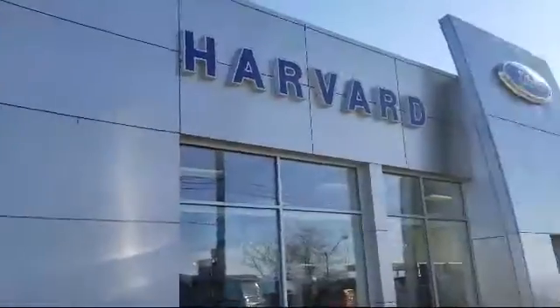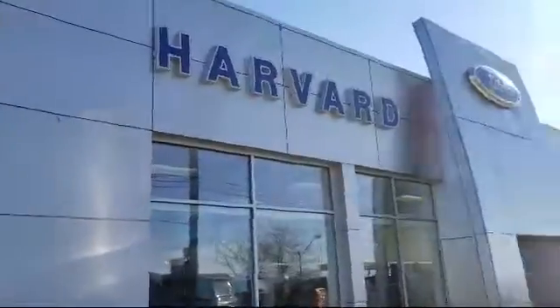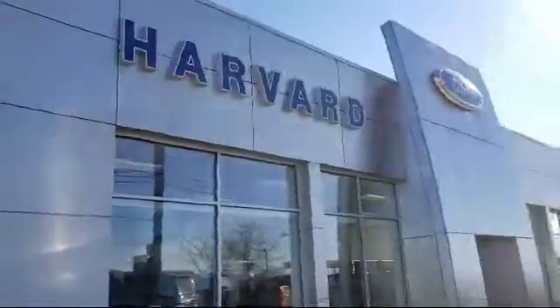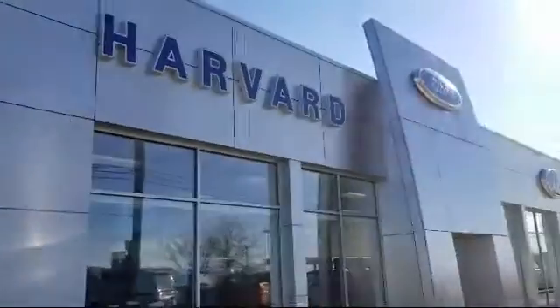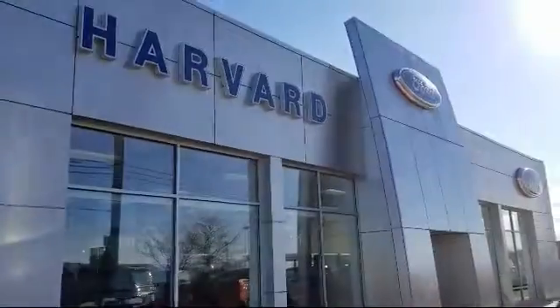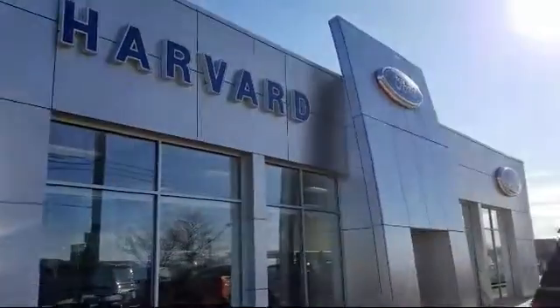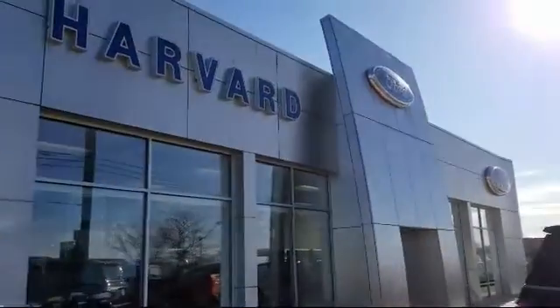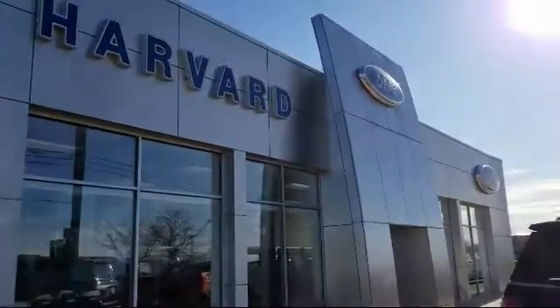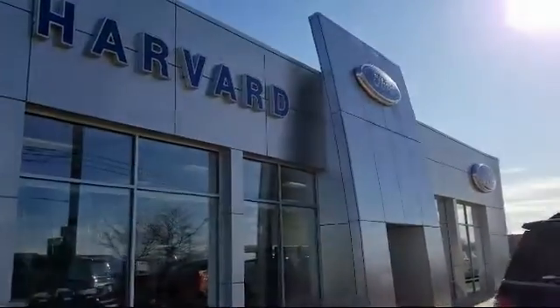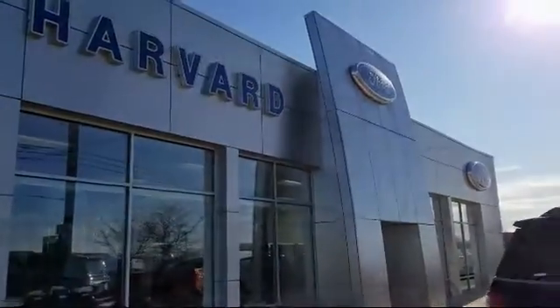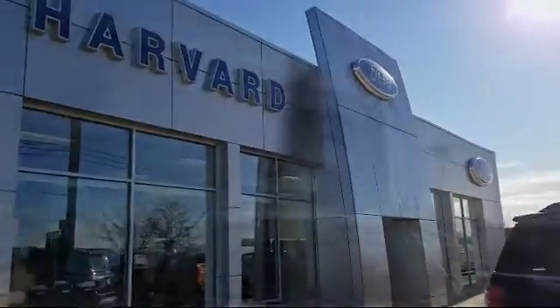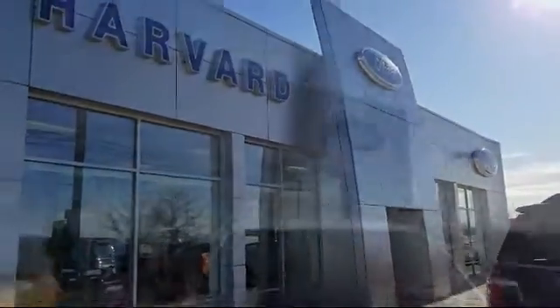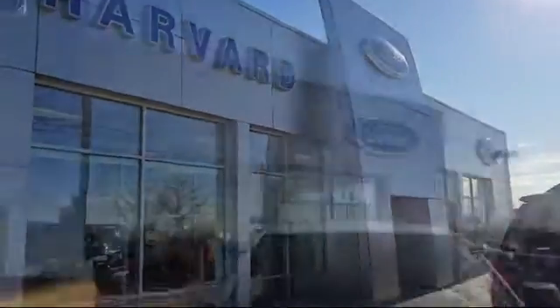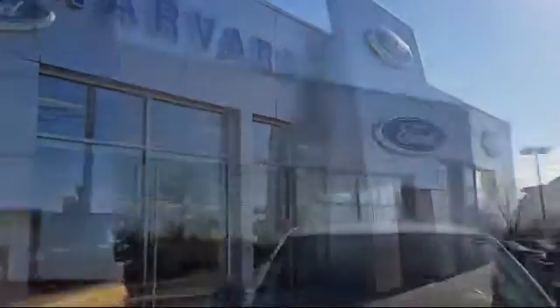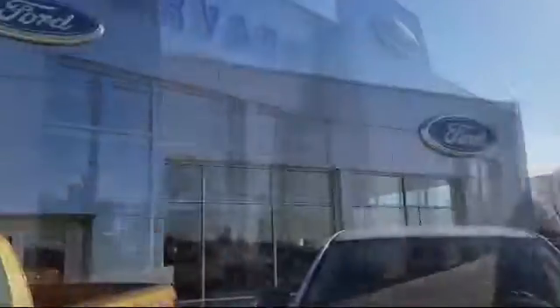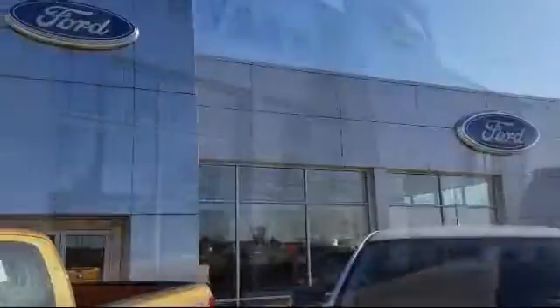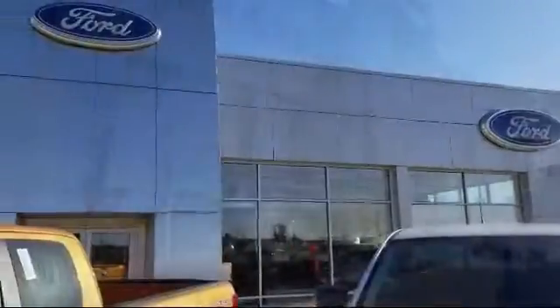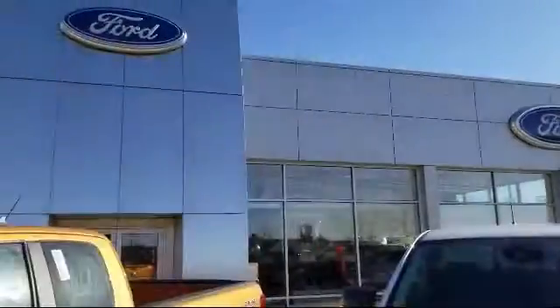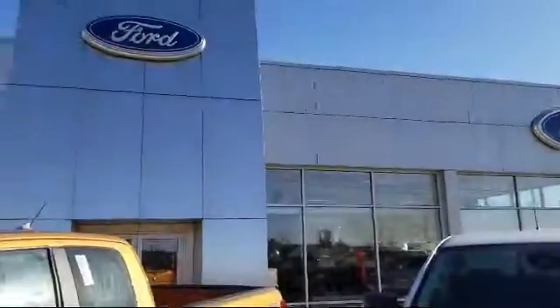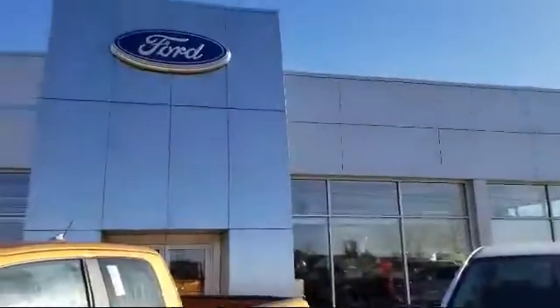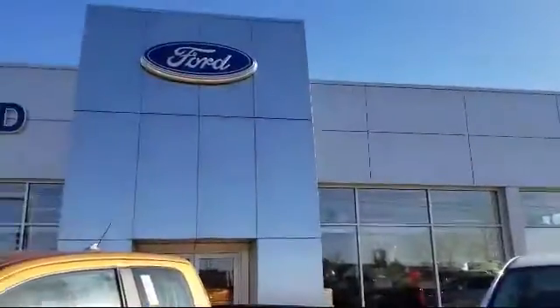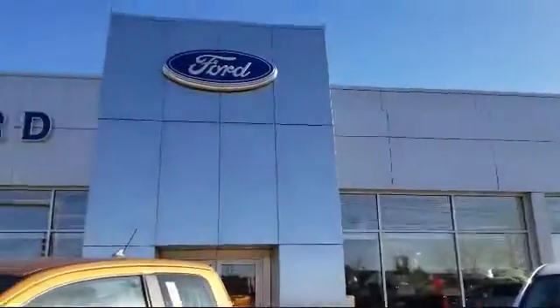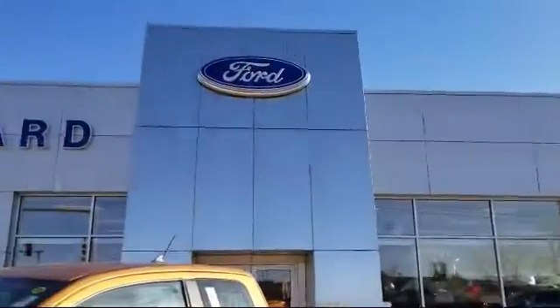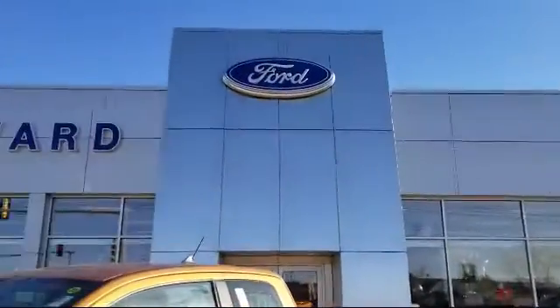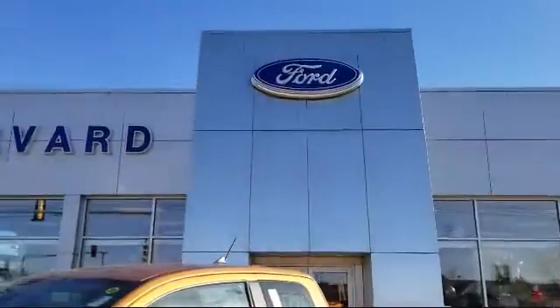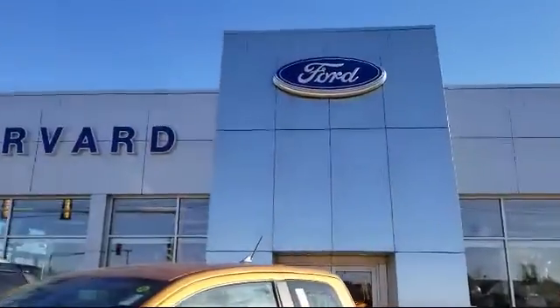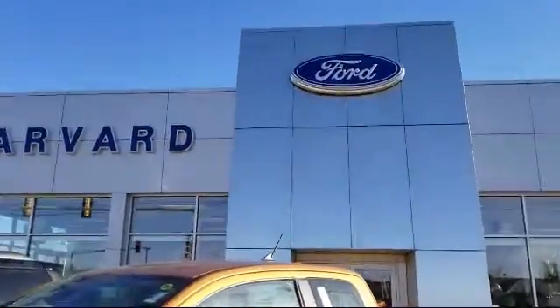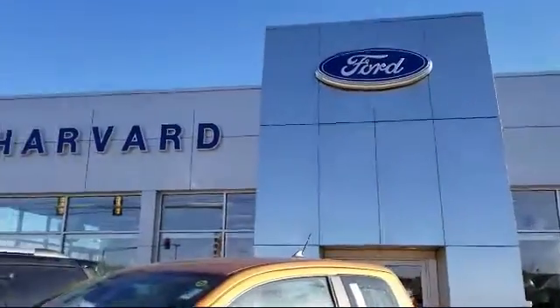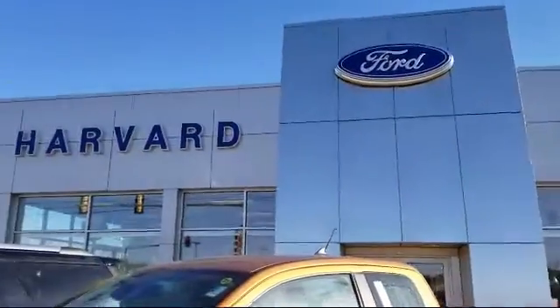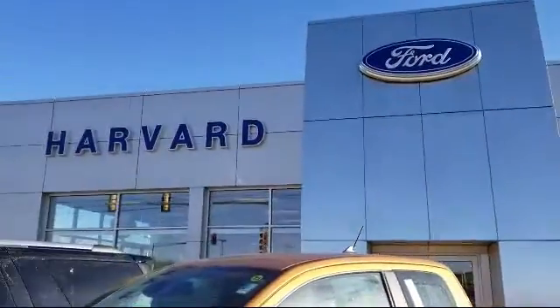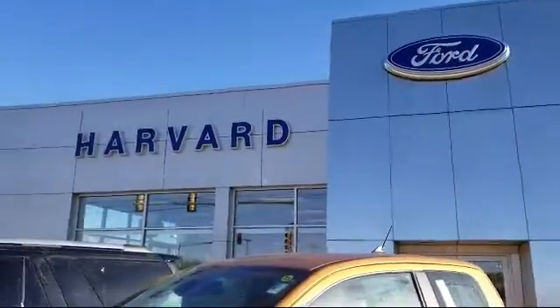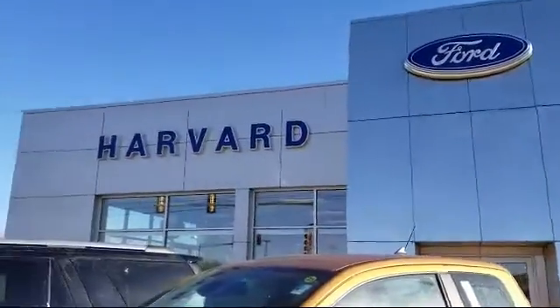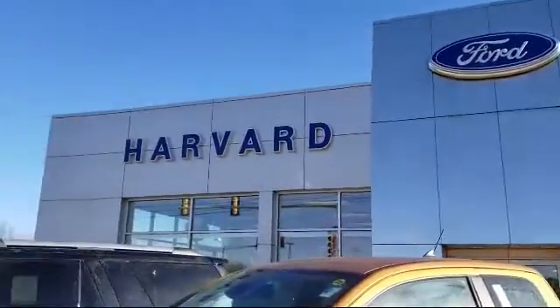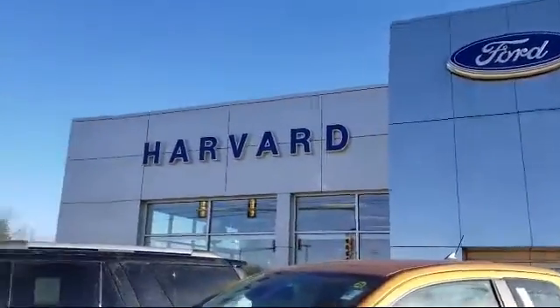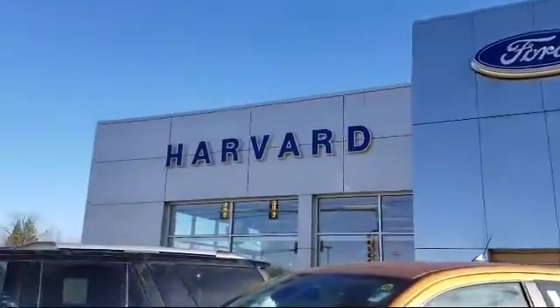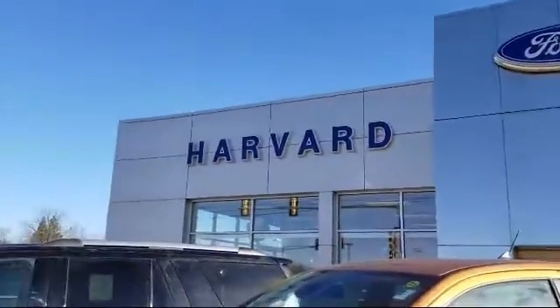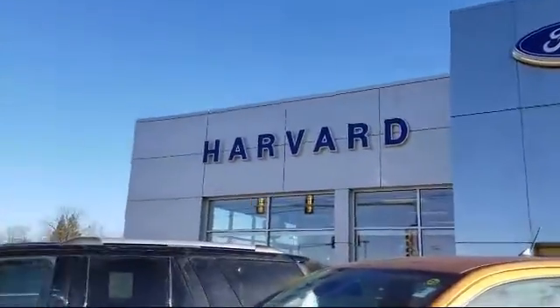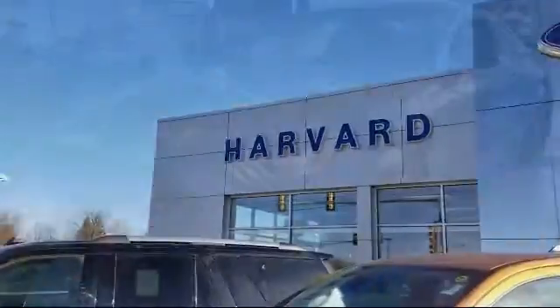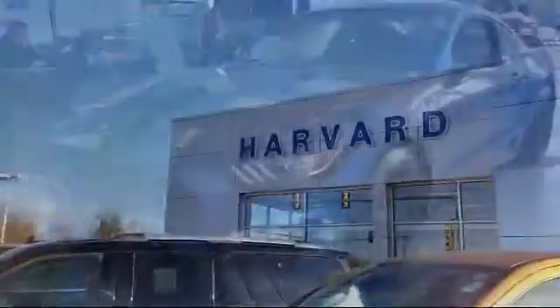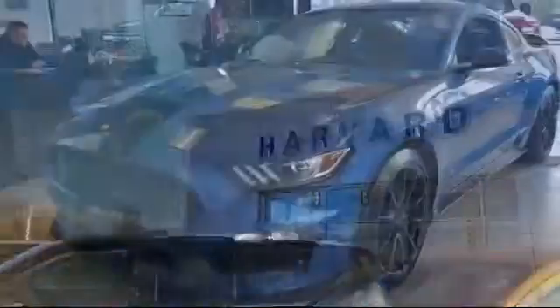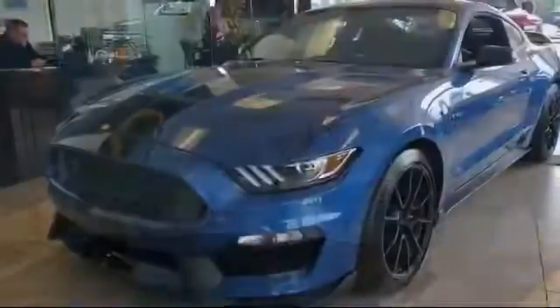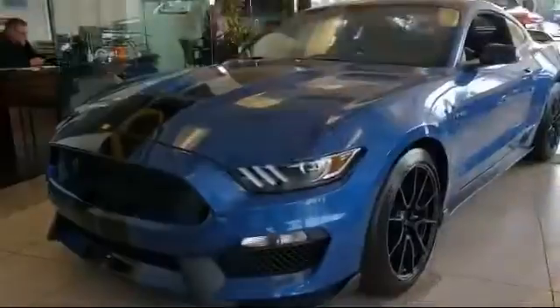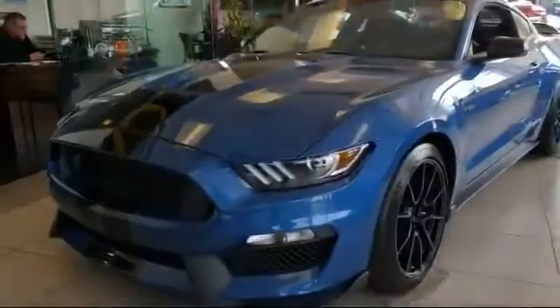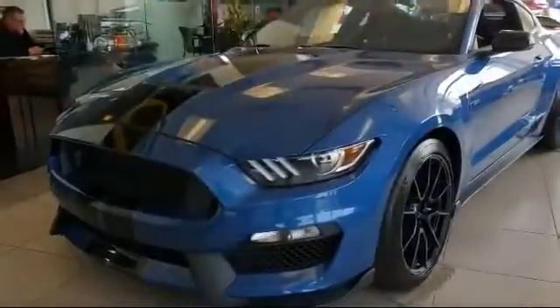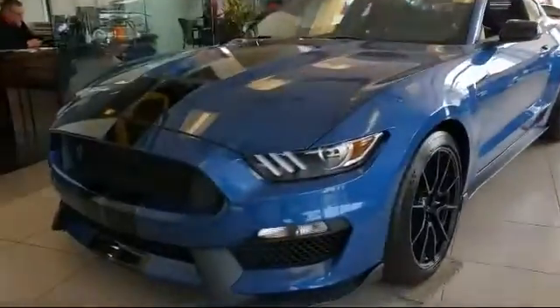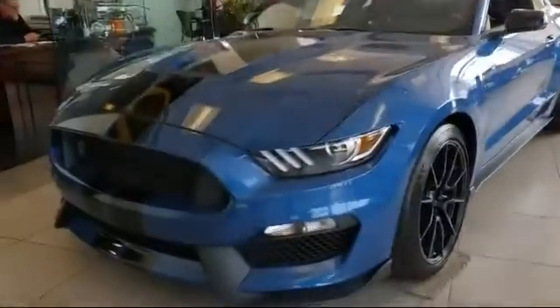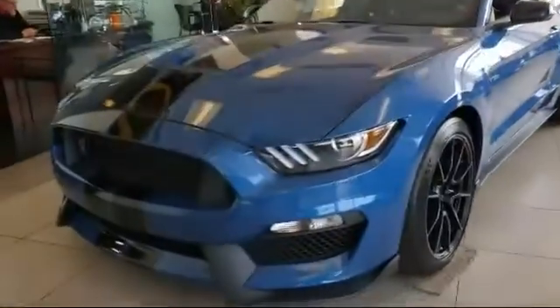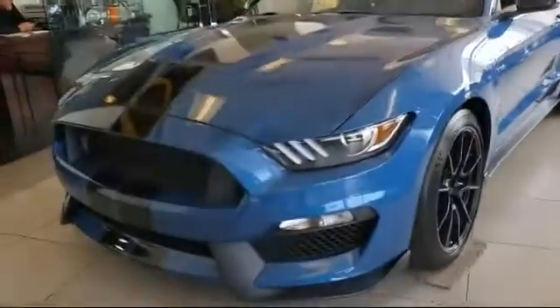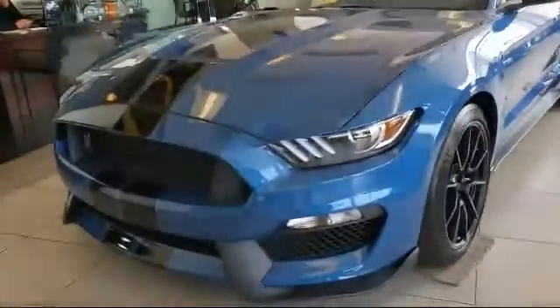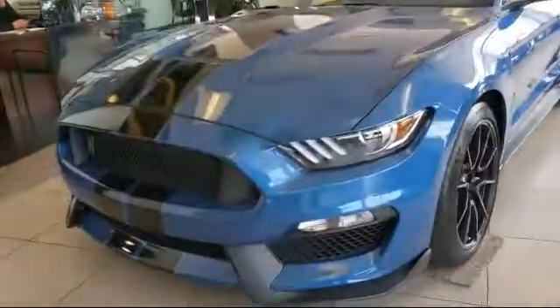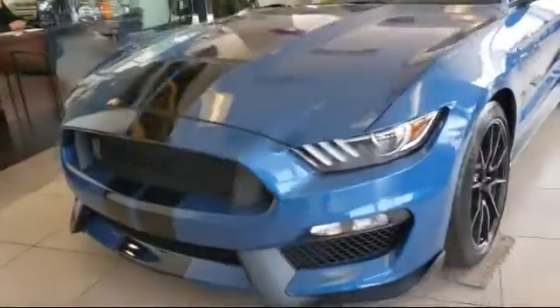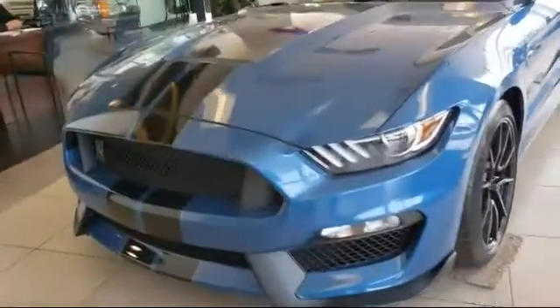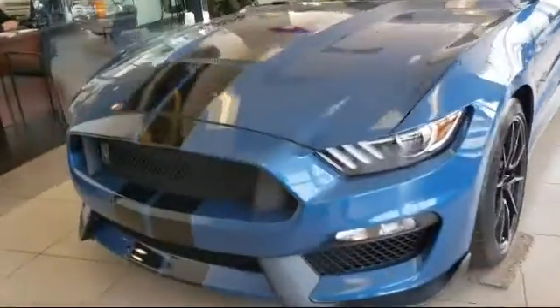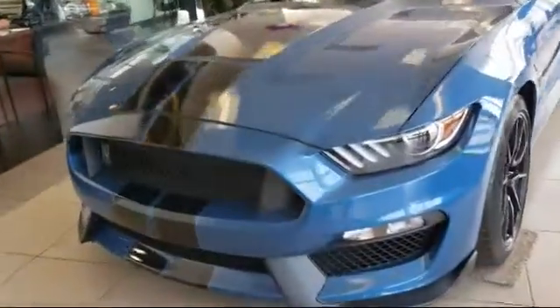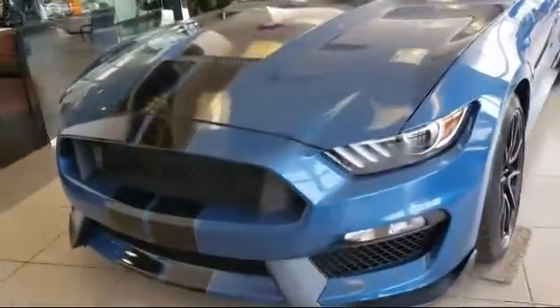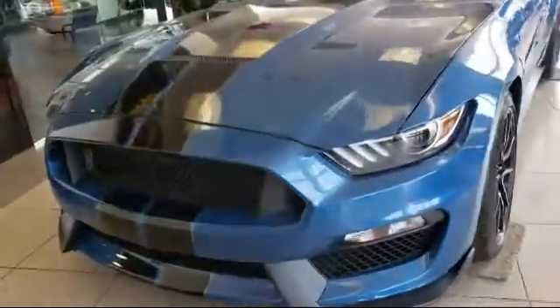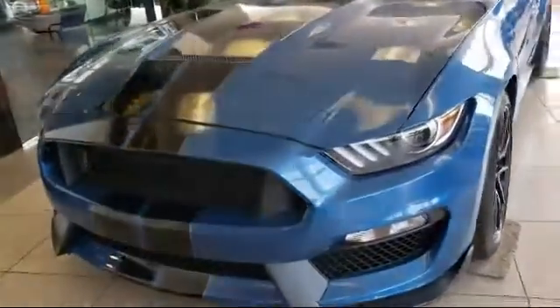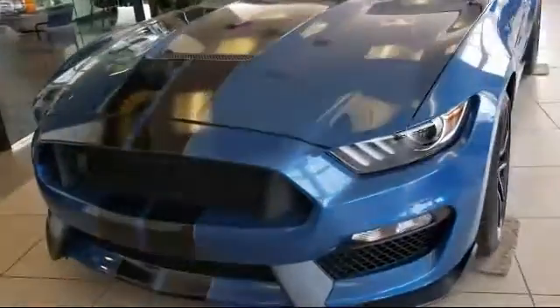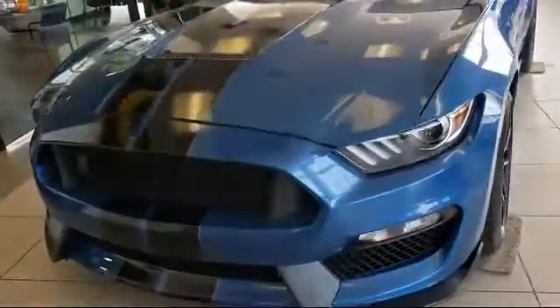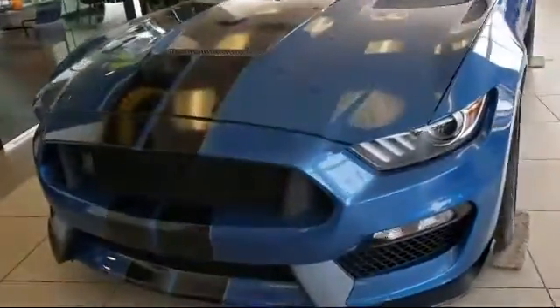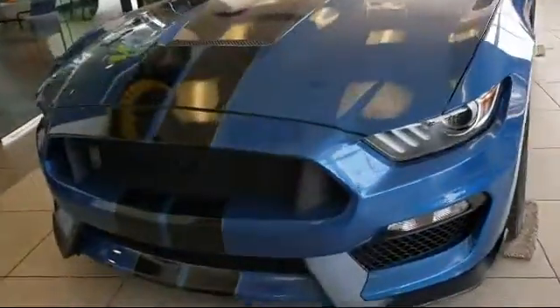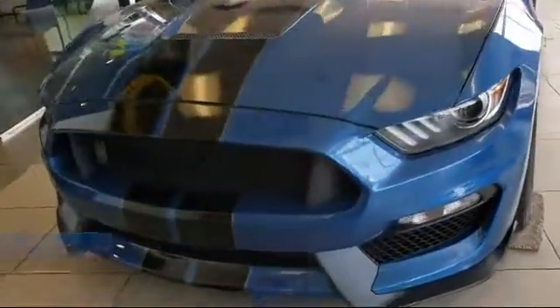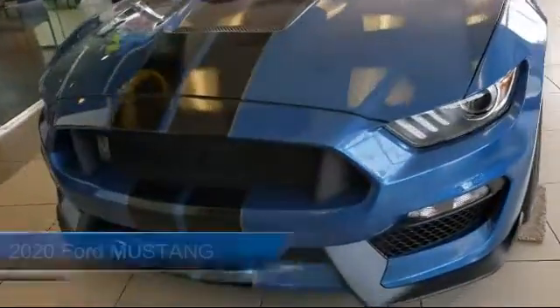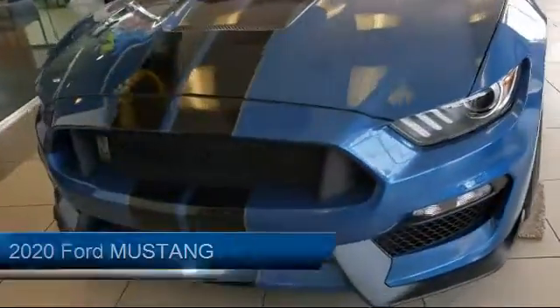Welcome to Harvard Ford, your premier destination for purchasing a vehicle. Here's a look at another one of our great vehicles in inventory.